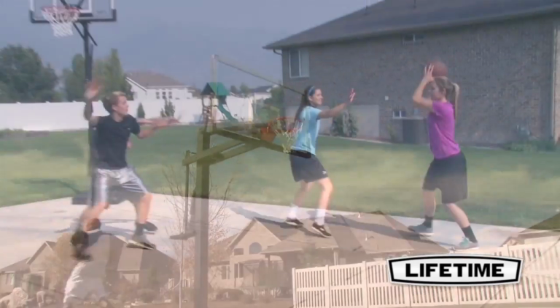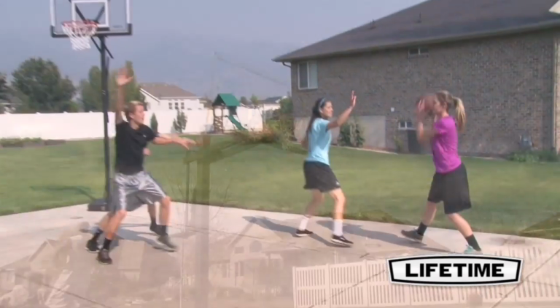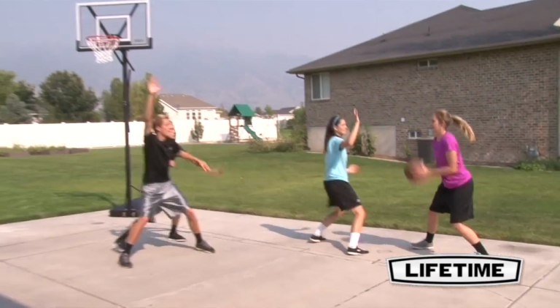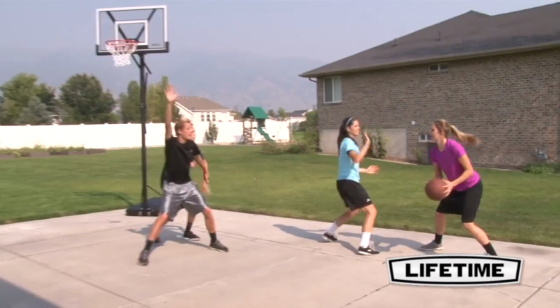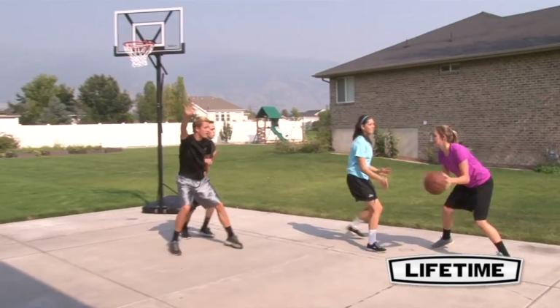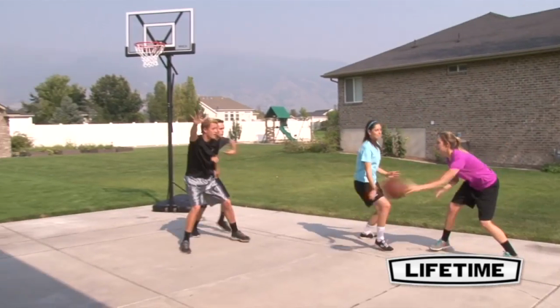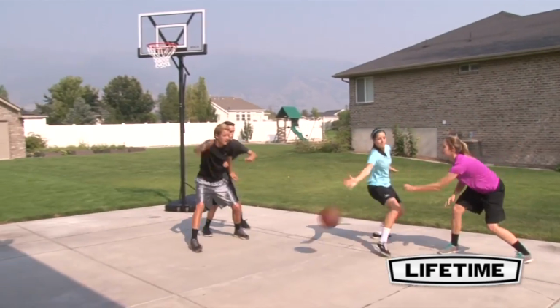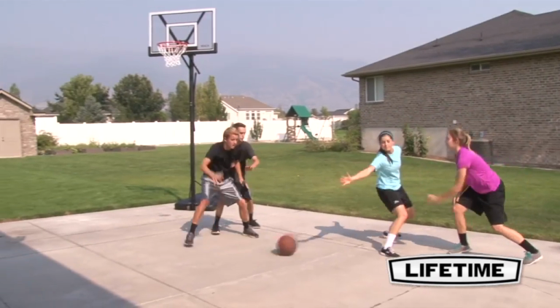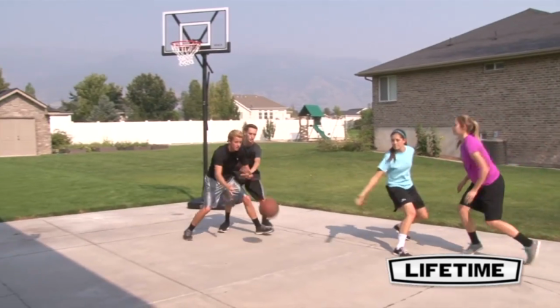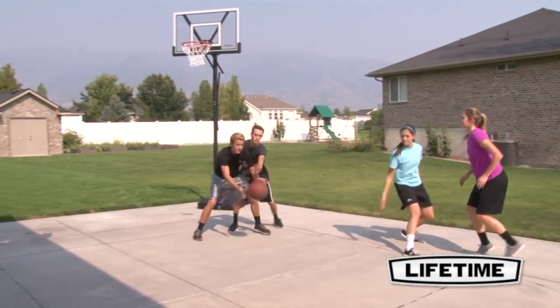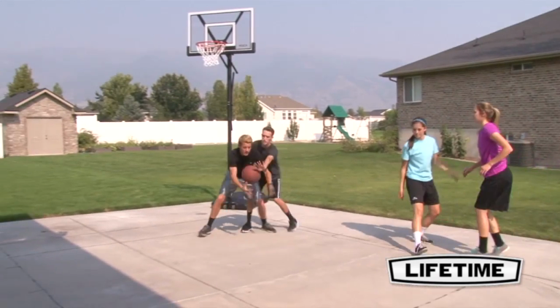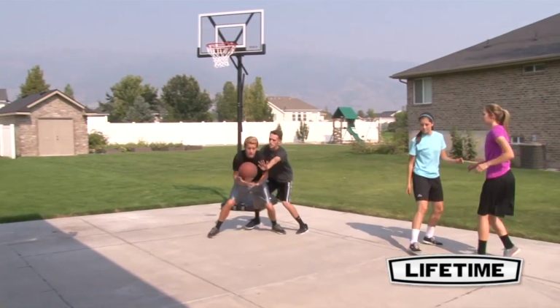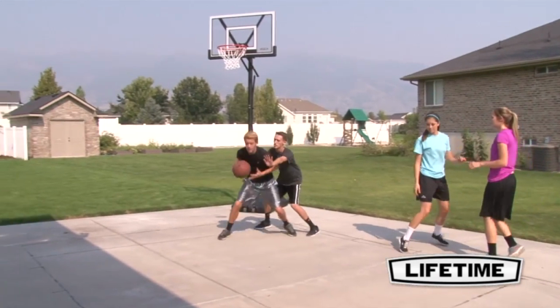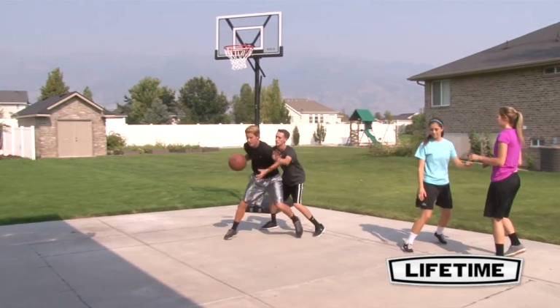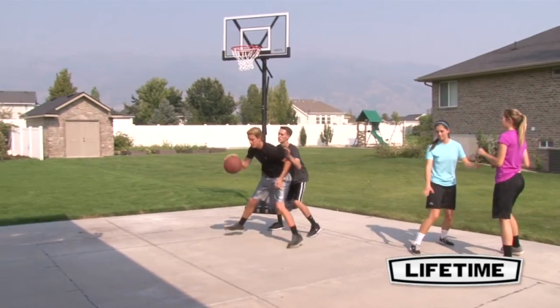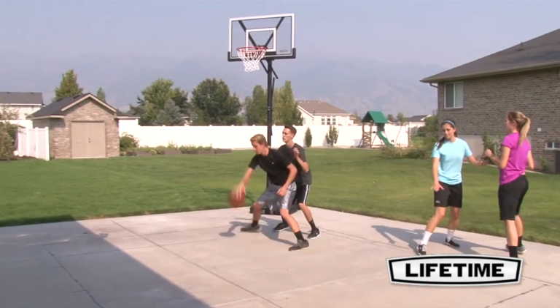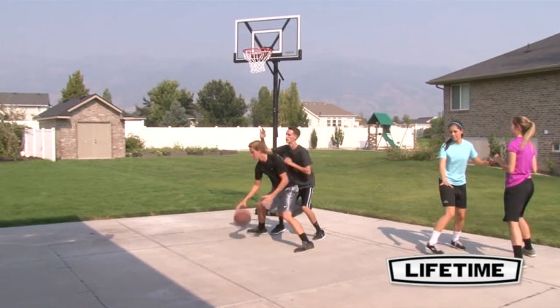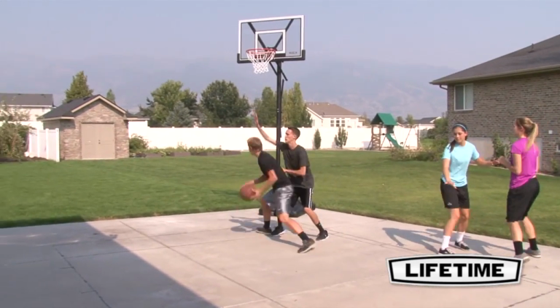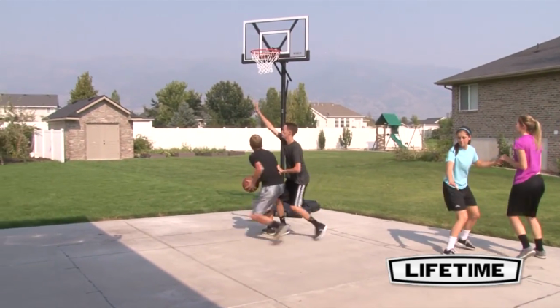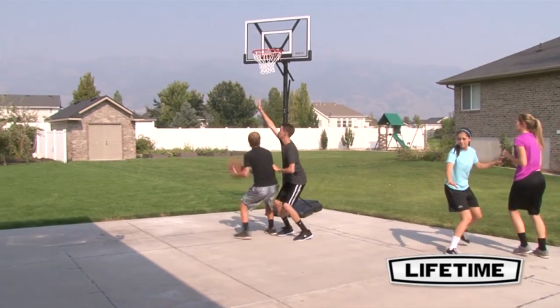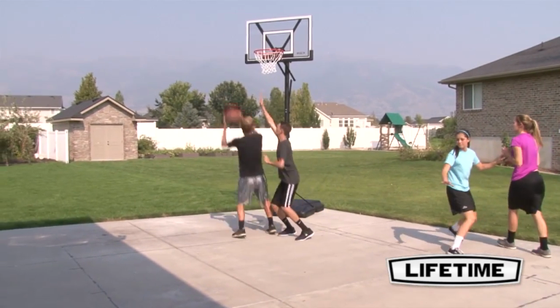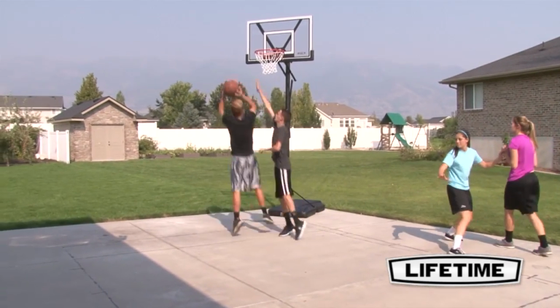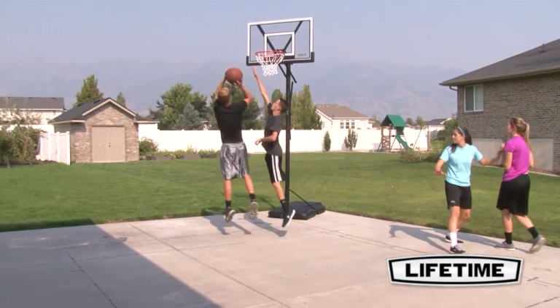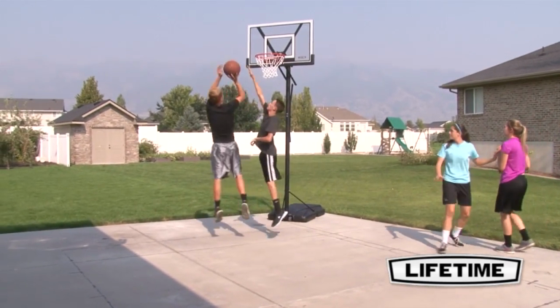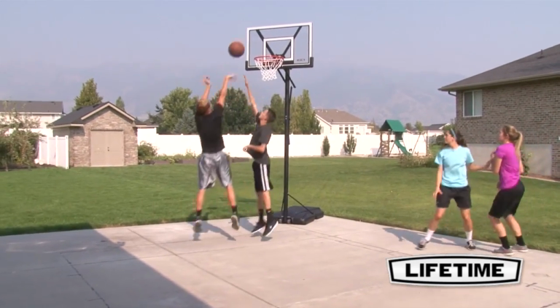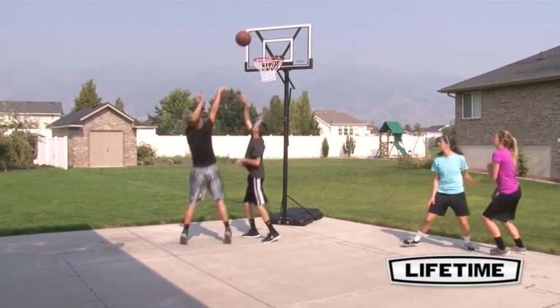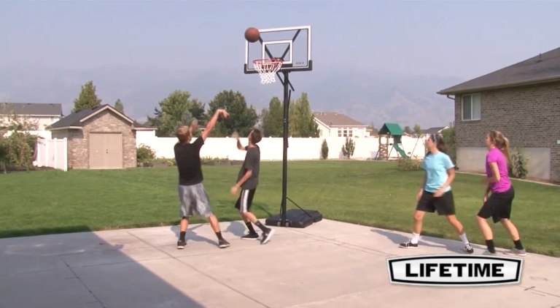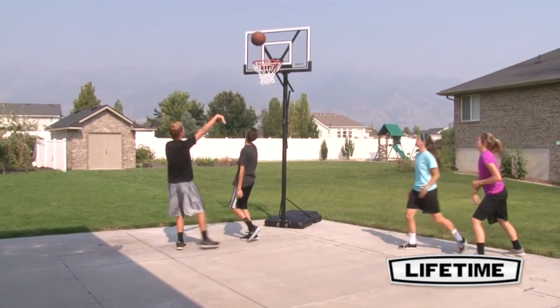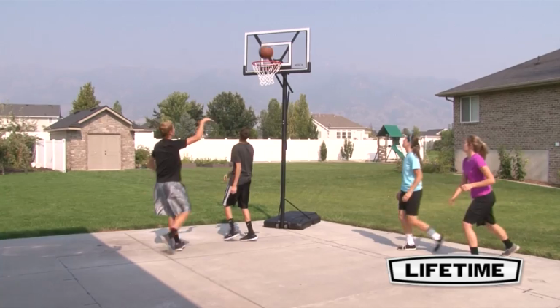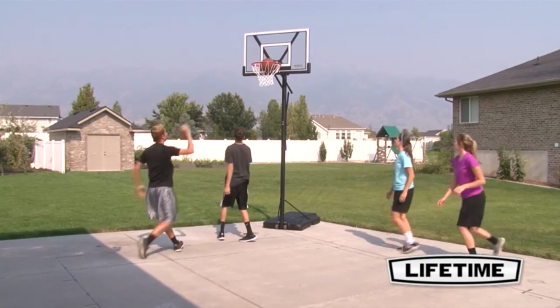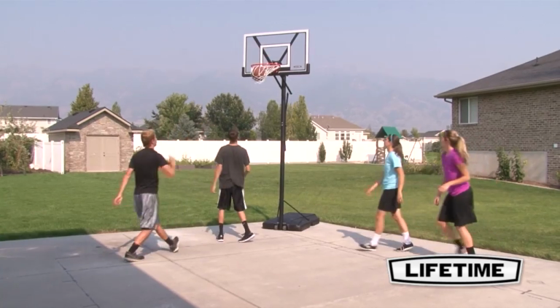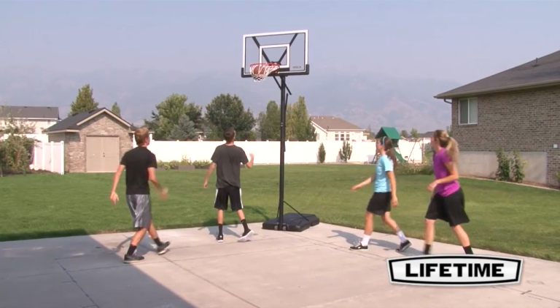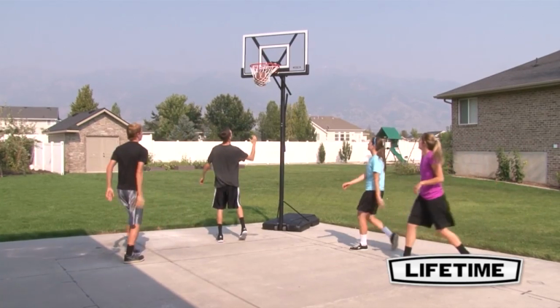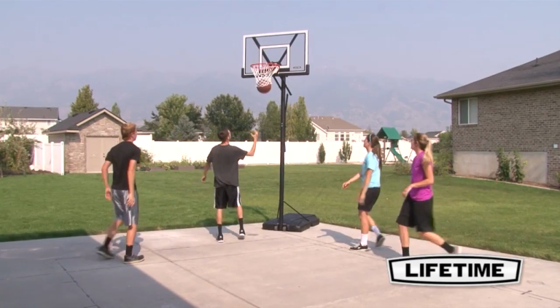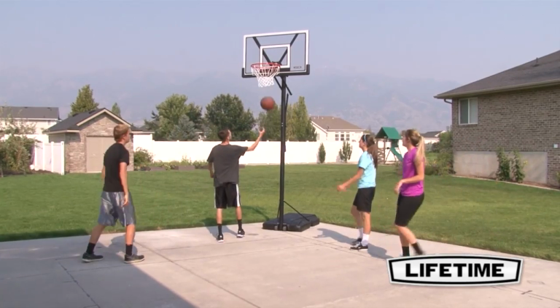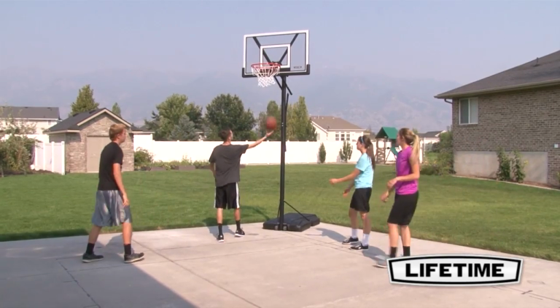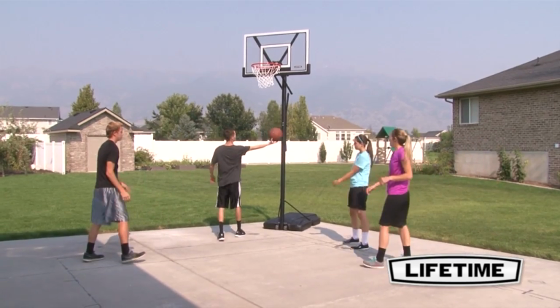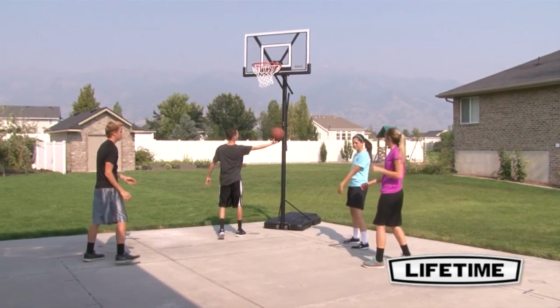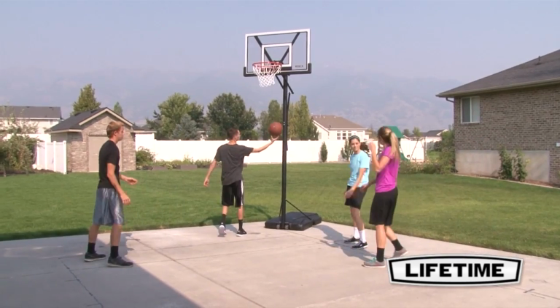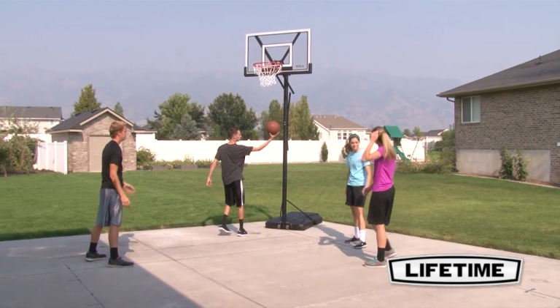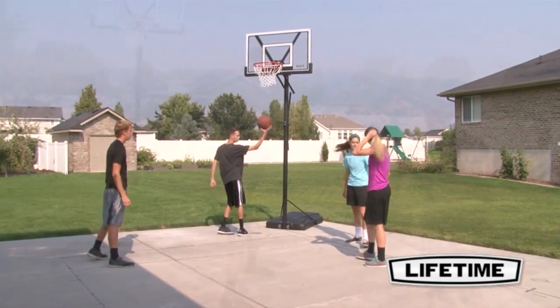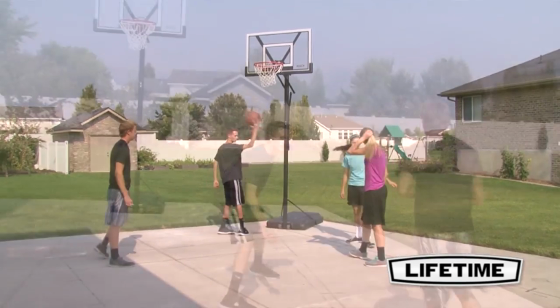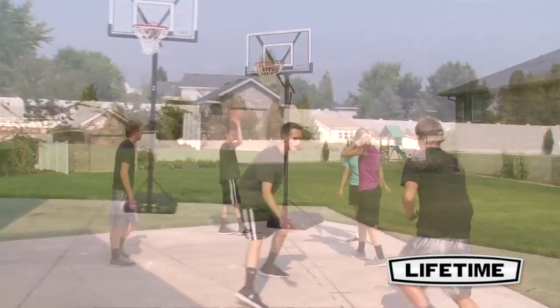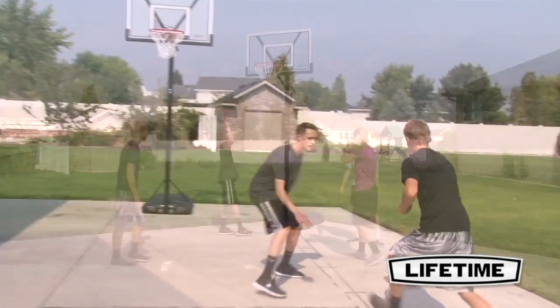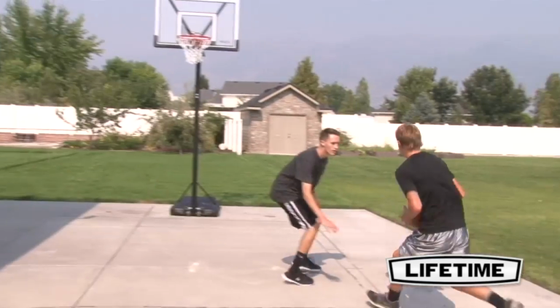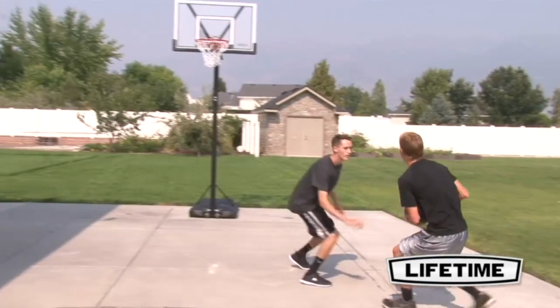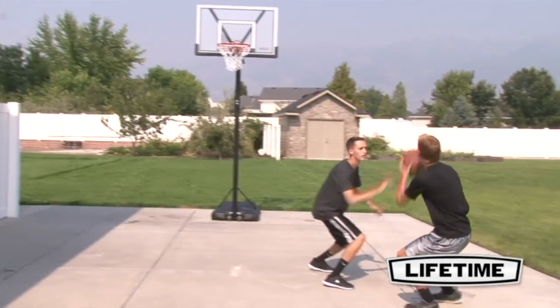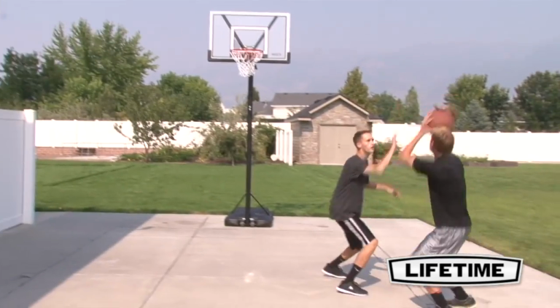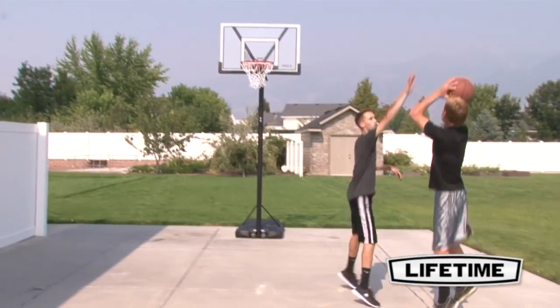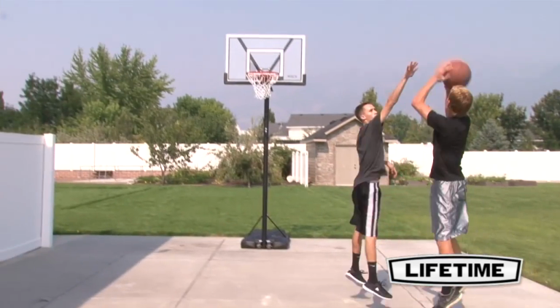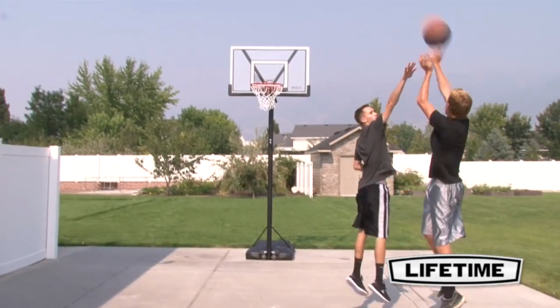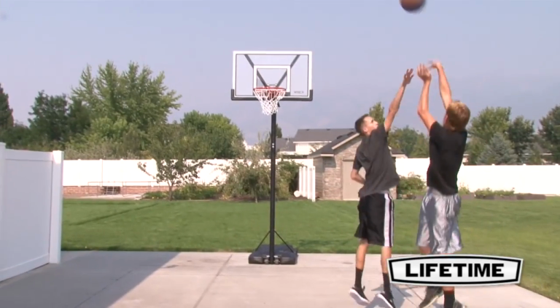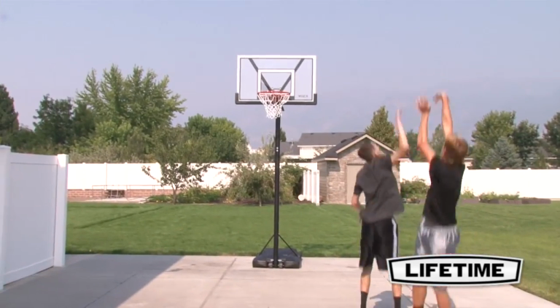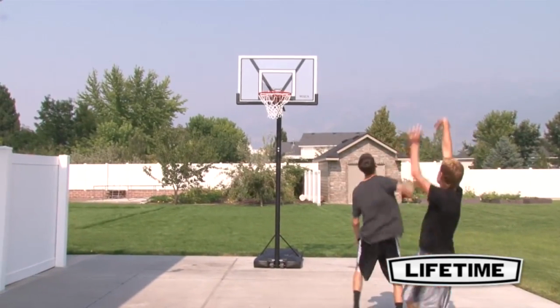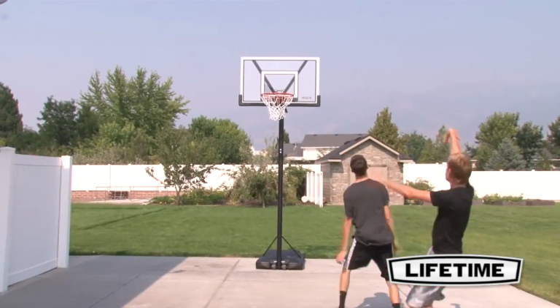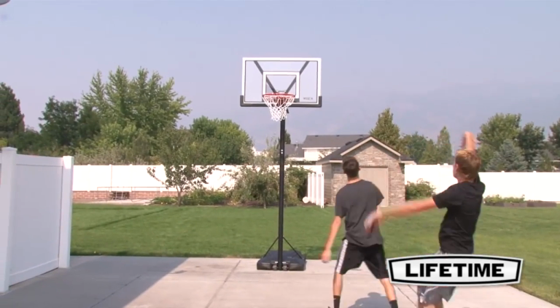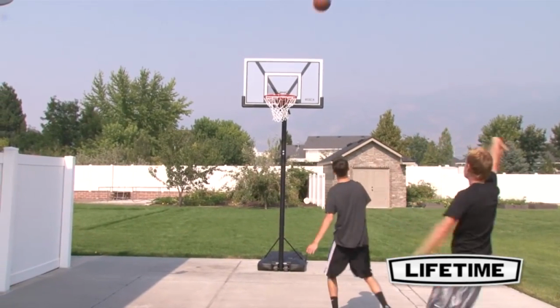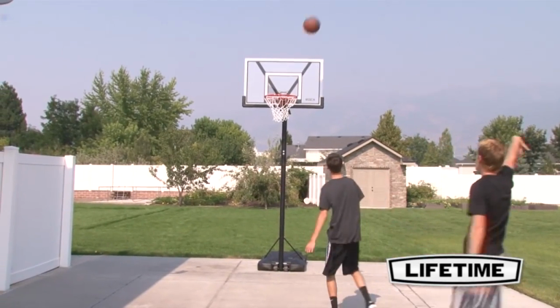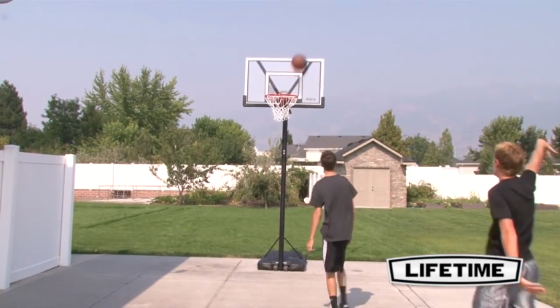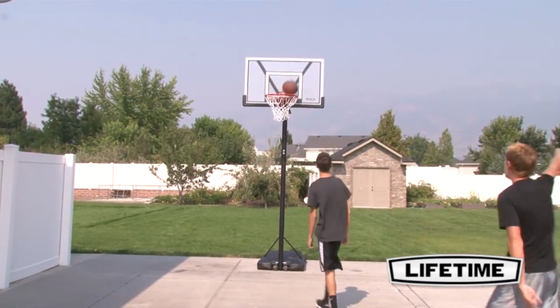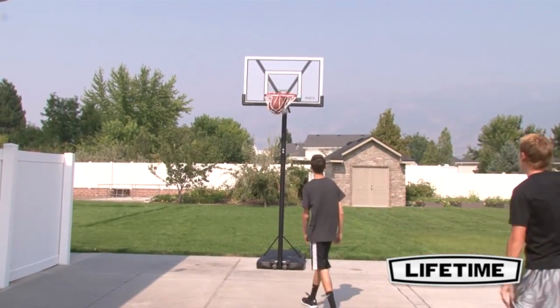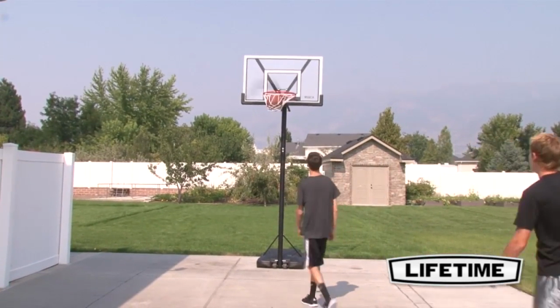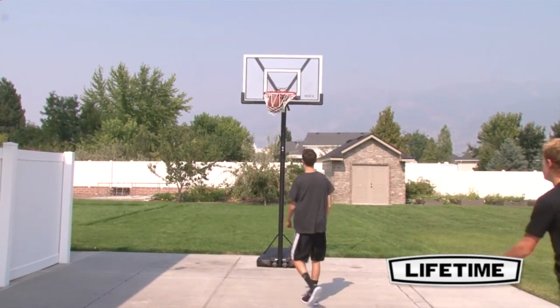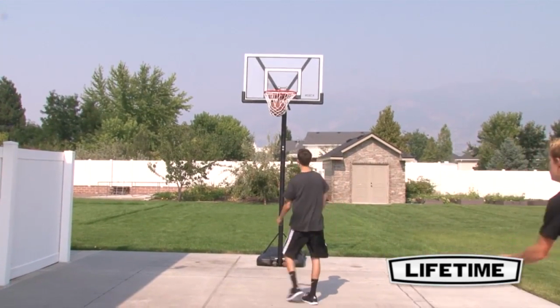For every player, it's the rhythmic beat of the ball against the ground, the thrill of the play, and the feel of the ball in the hand that creates the perfect game.